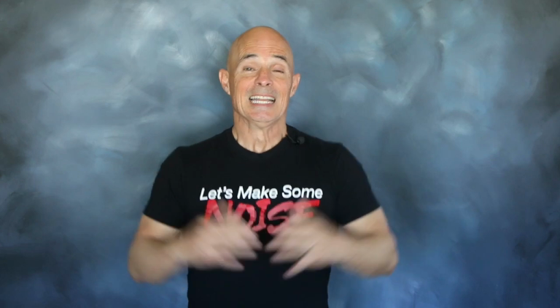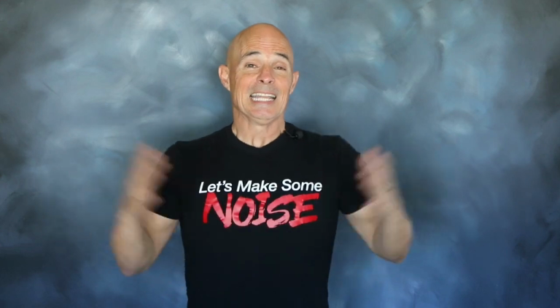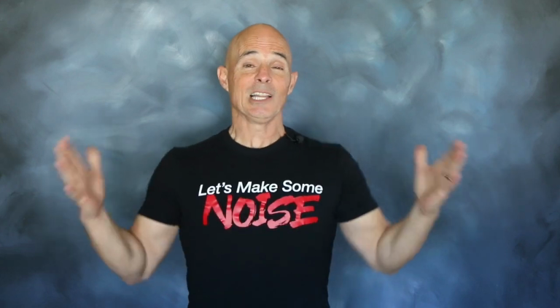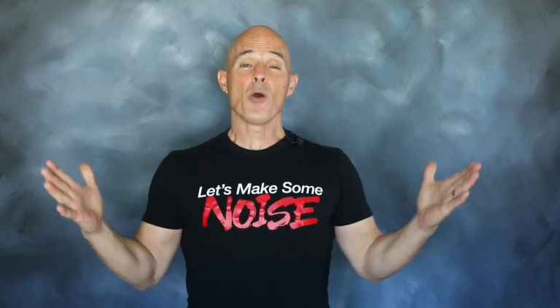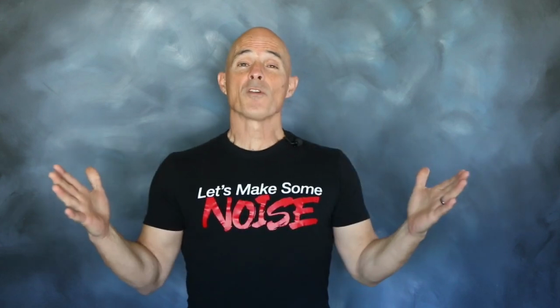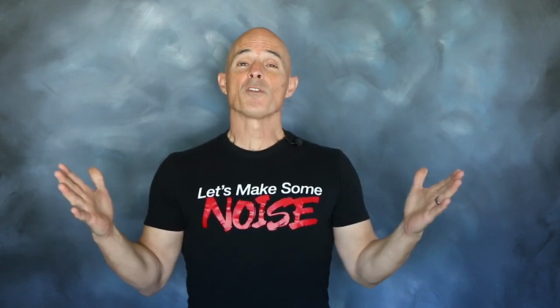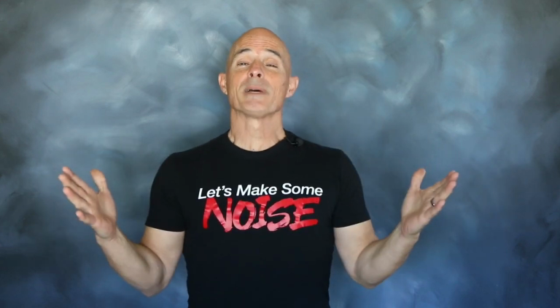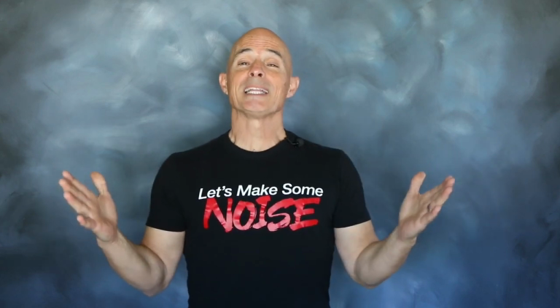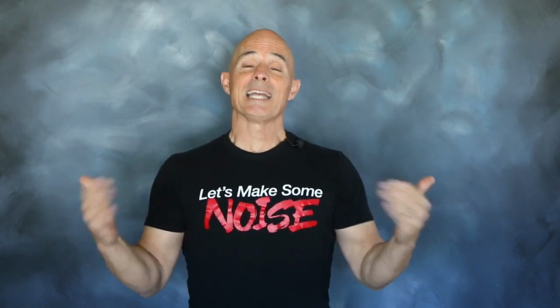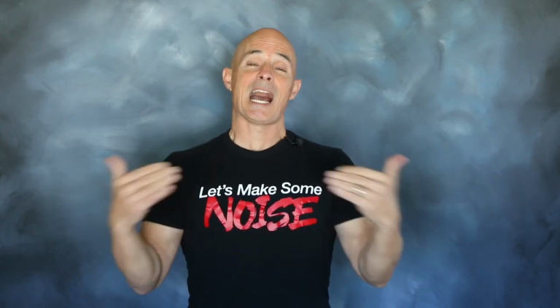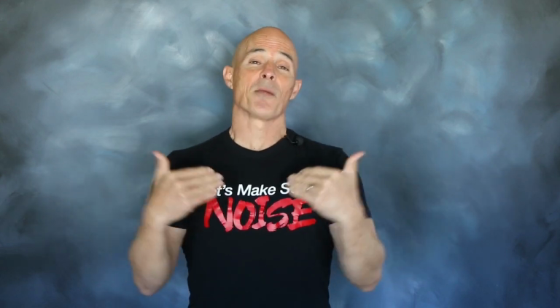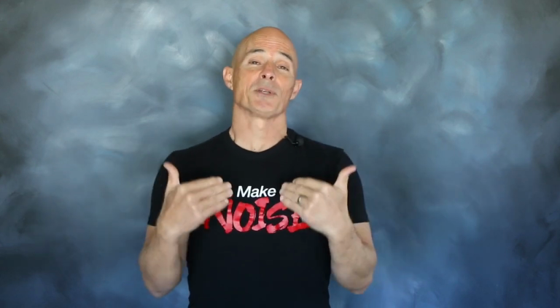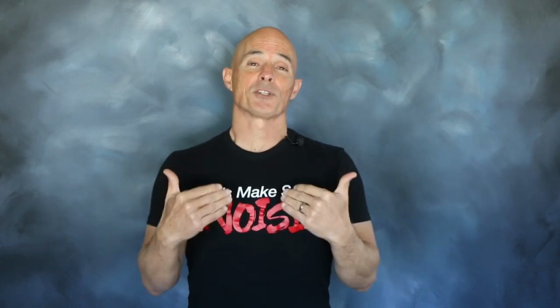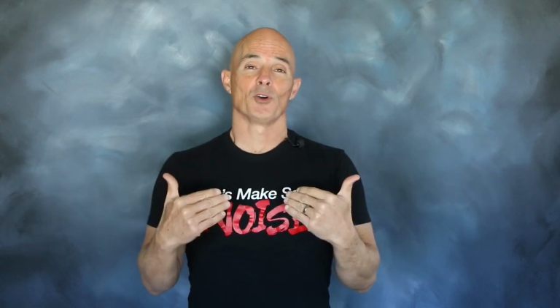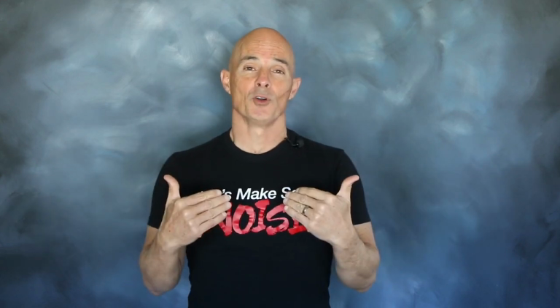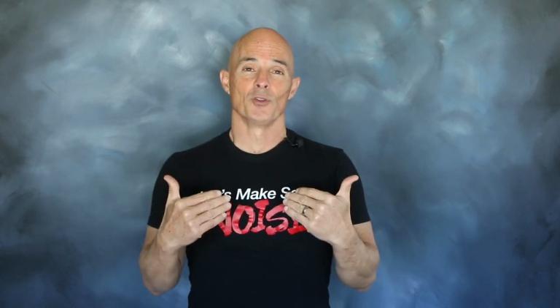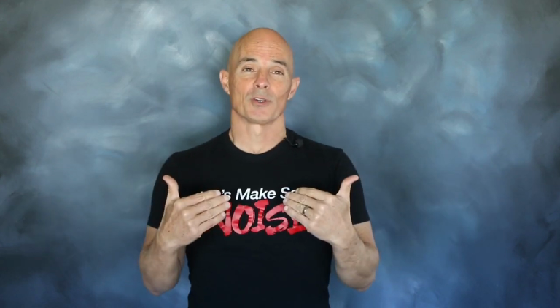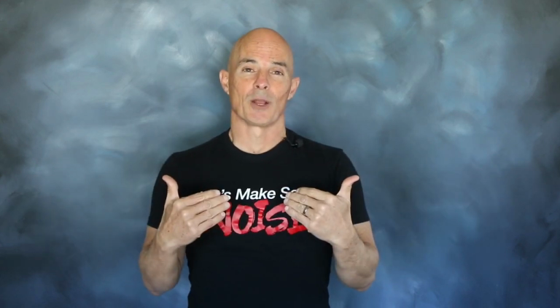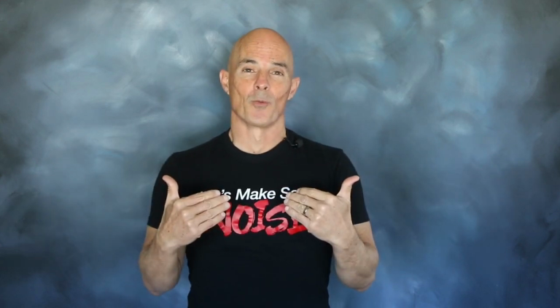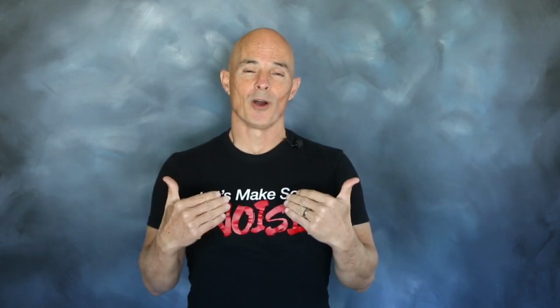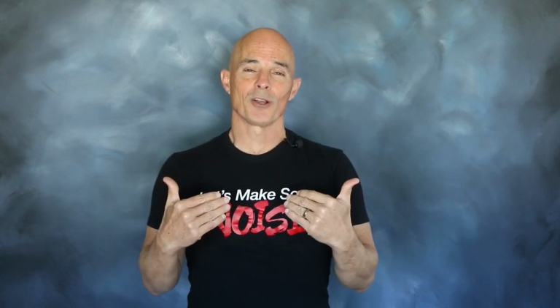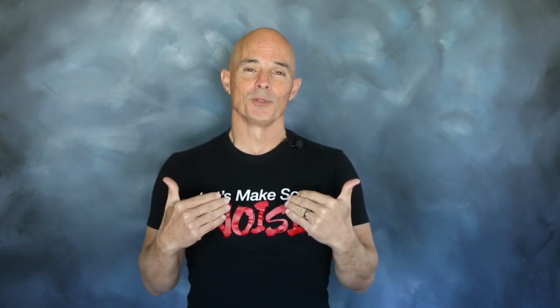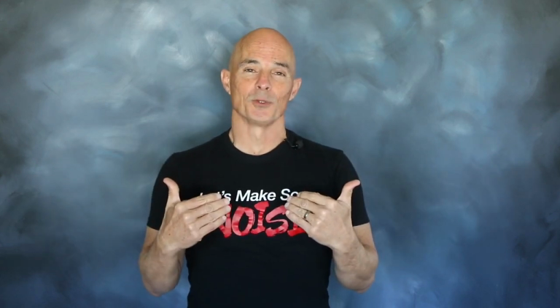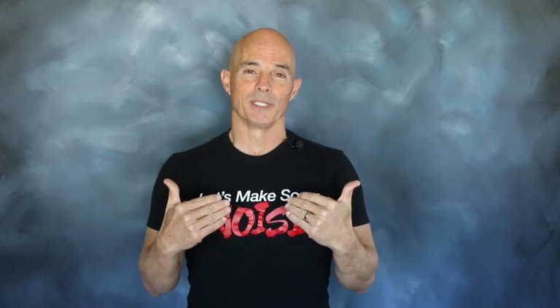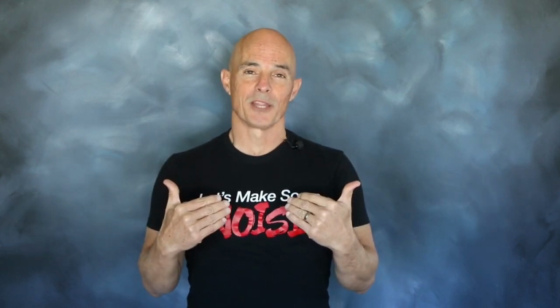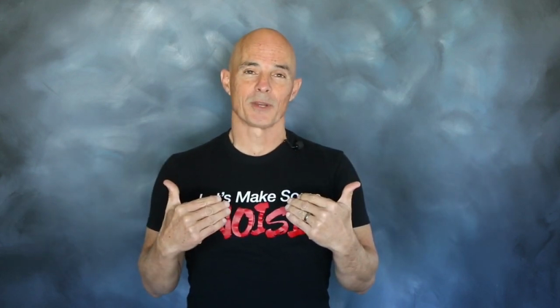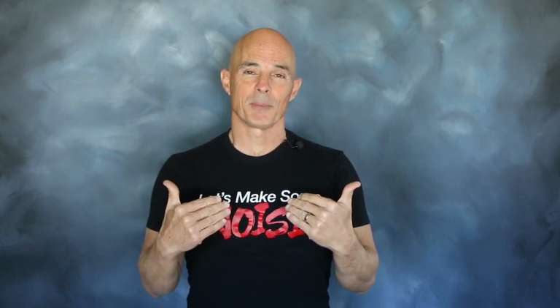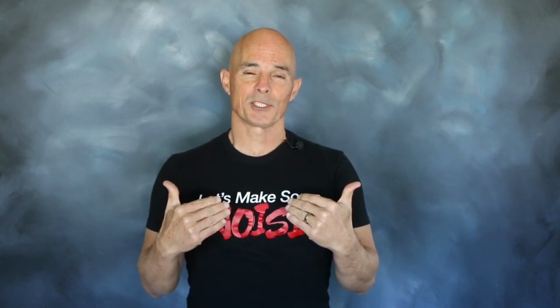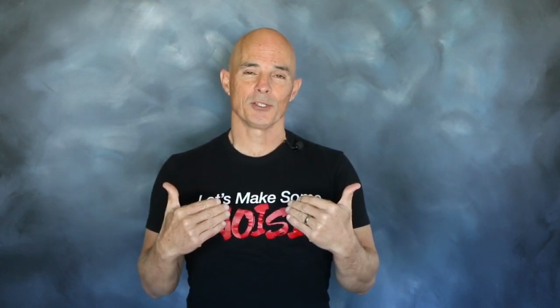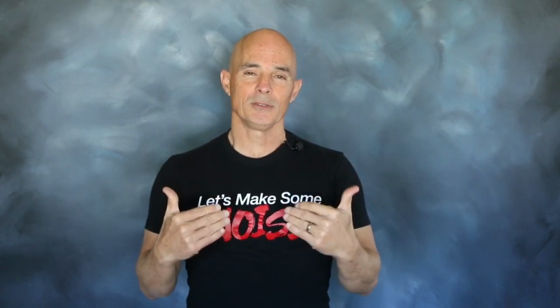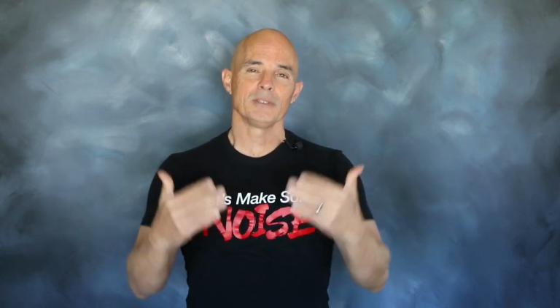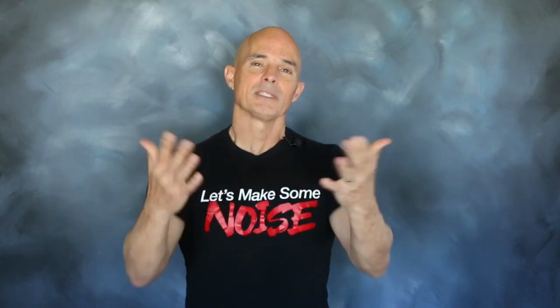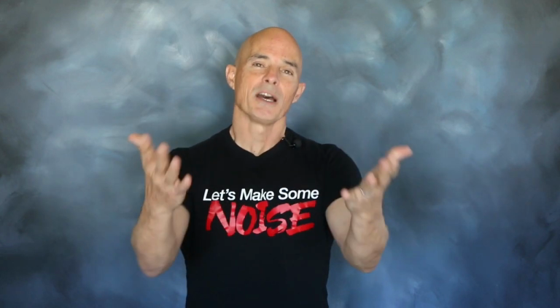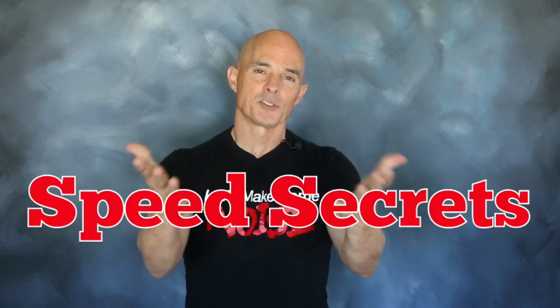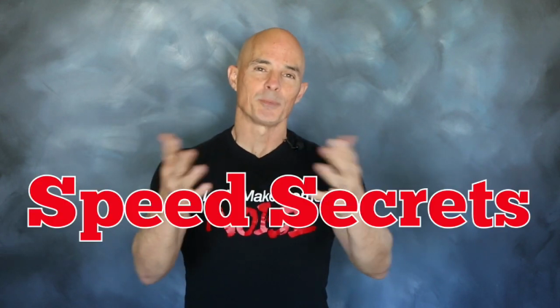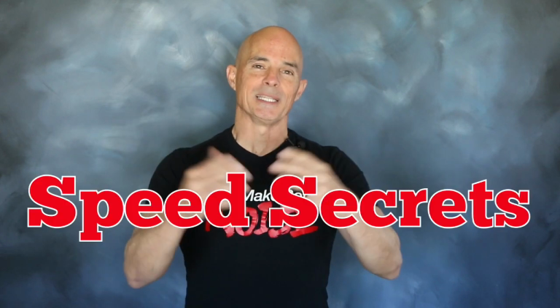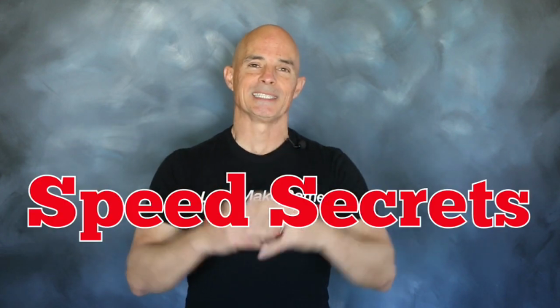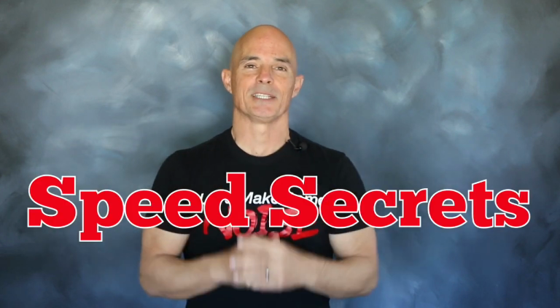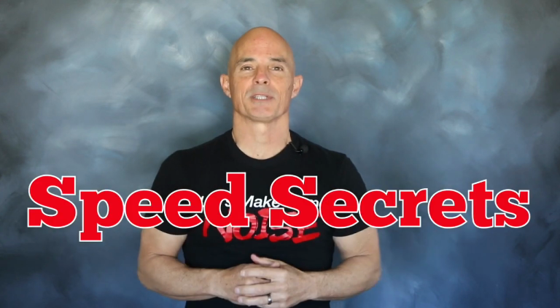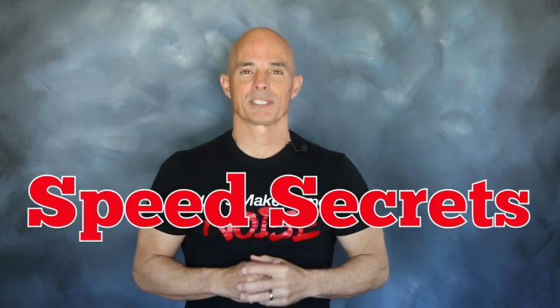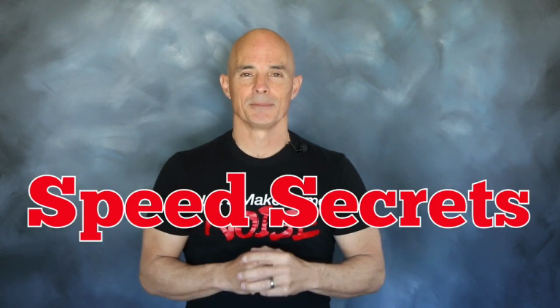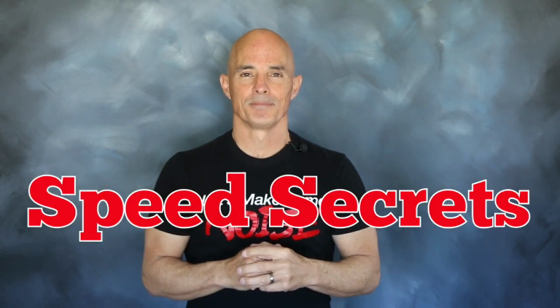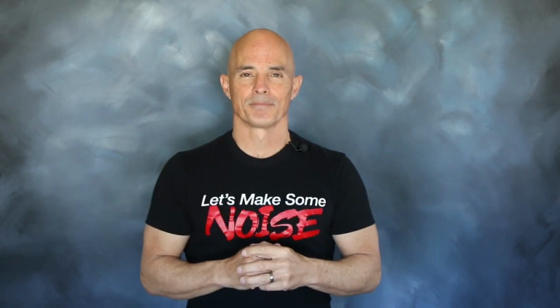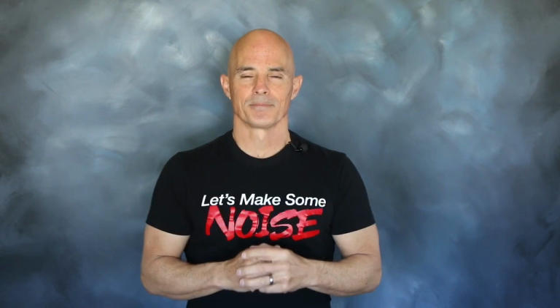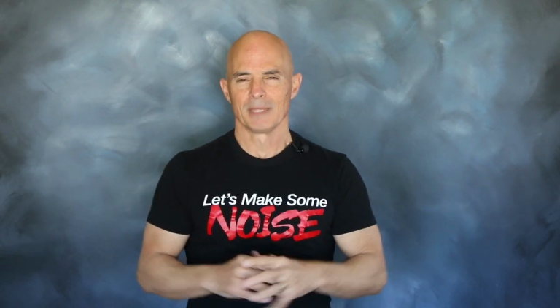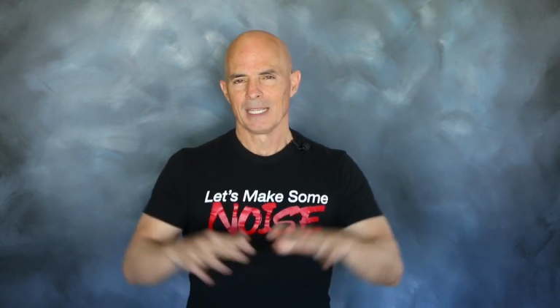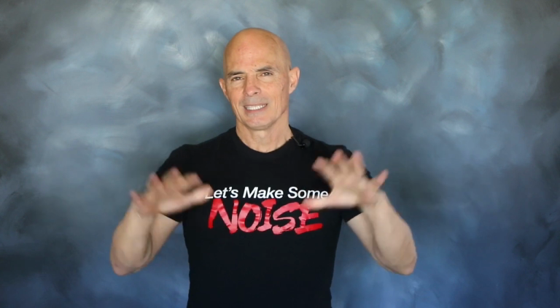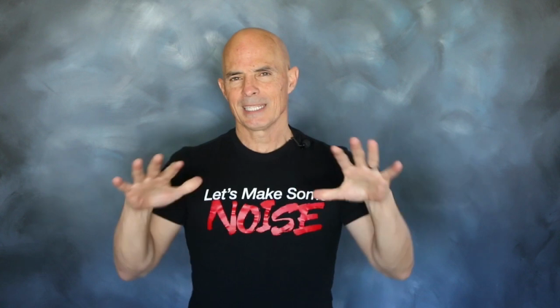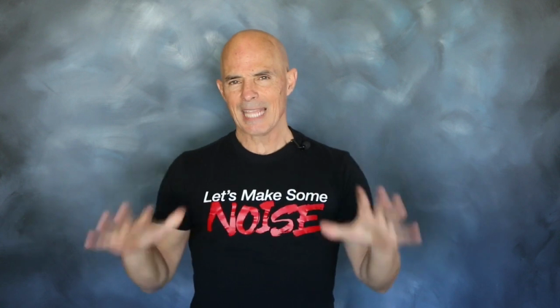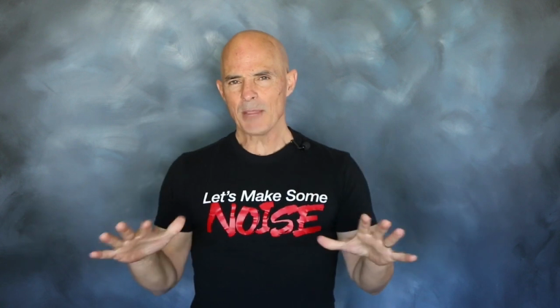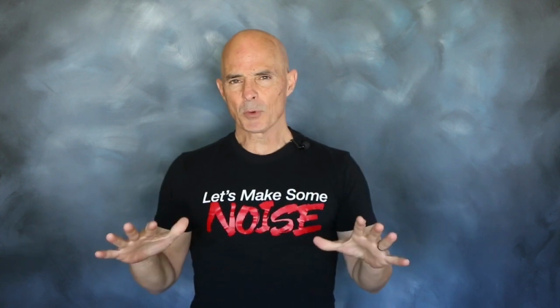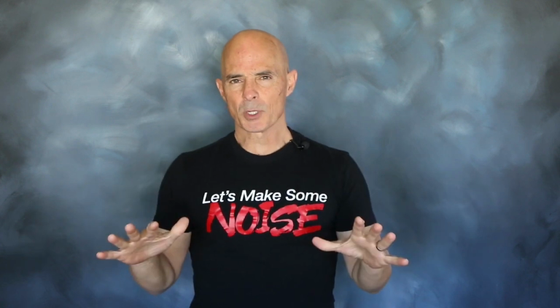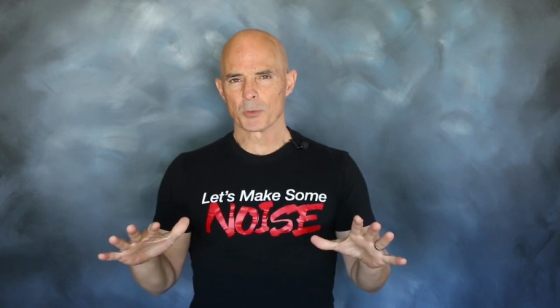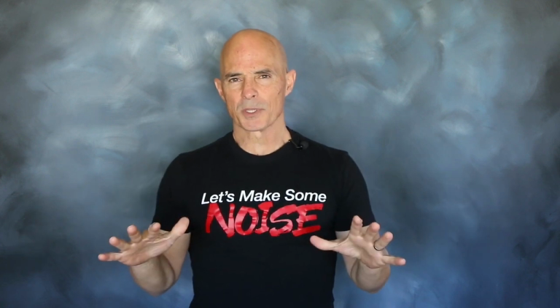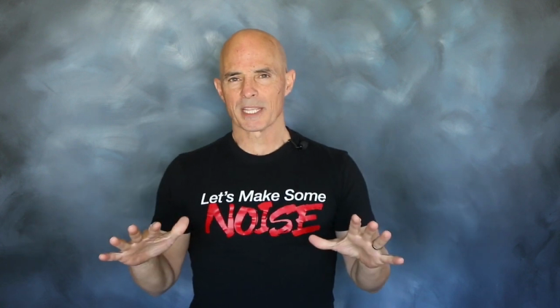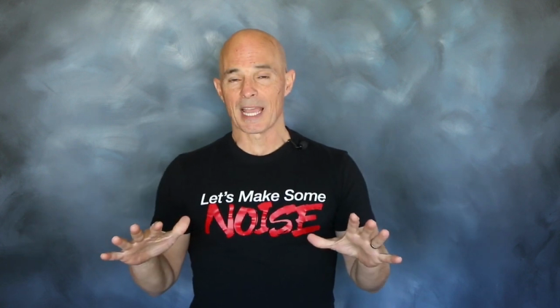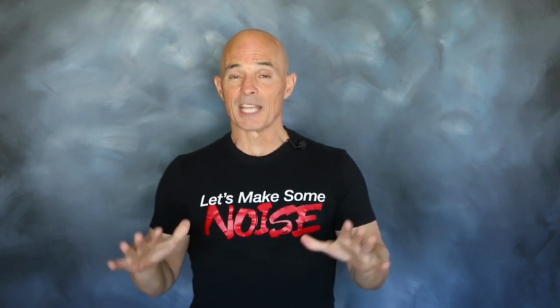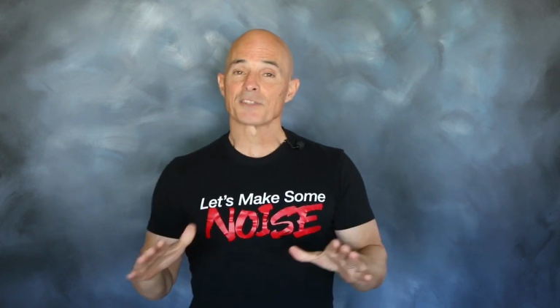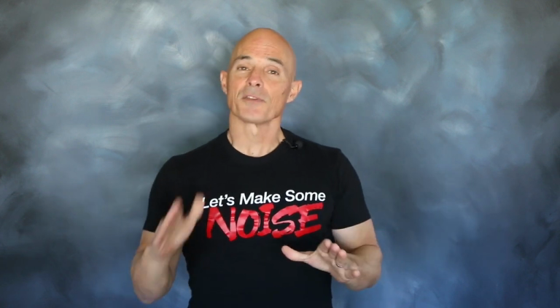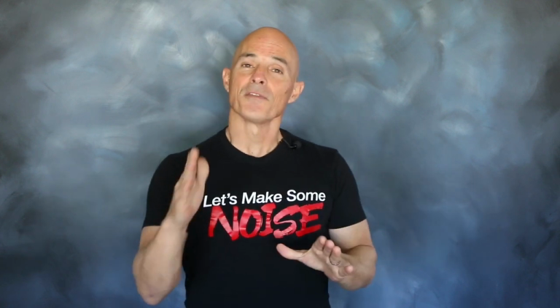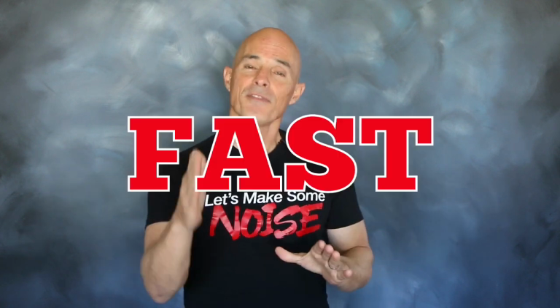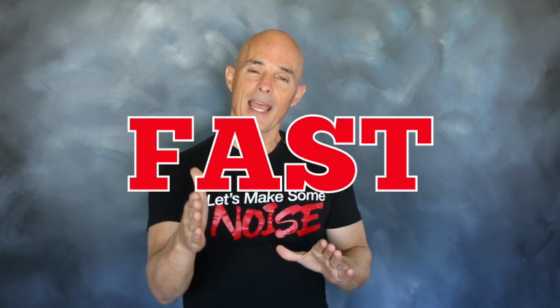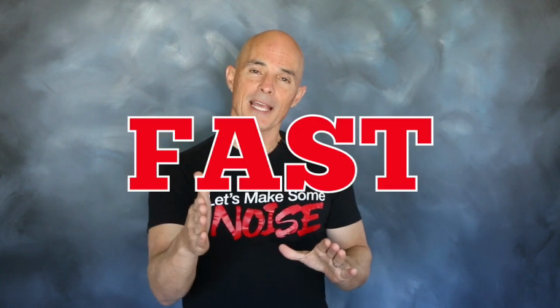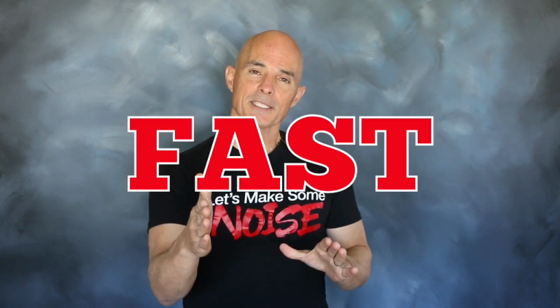Hello everybody, I'm Richard Holdner and welcome to another episode of Speed Secrets. Today we're working with the guys from FAST.